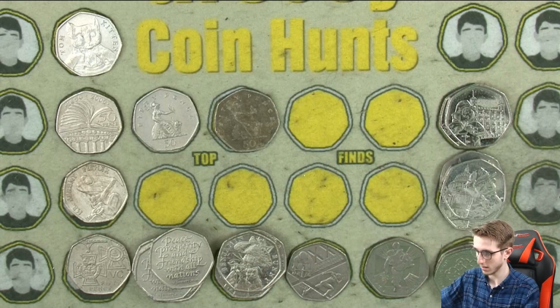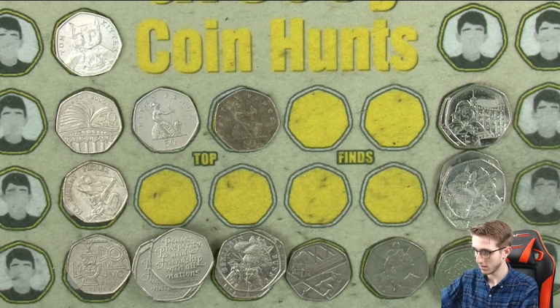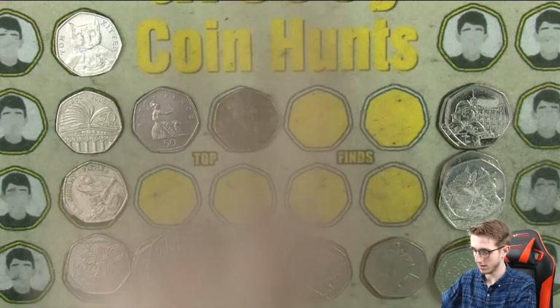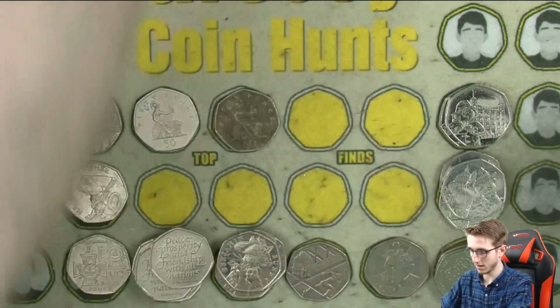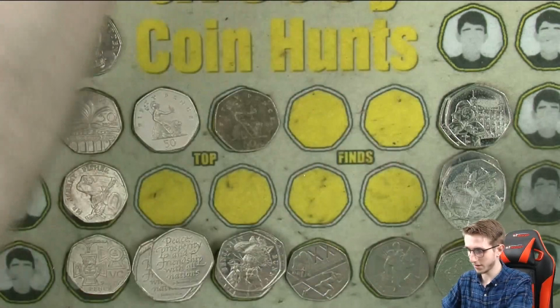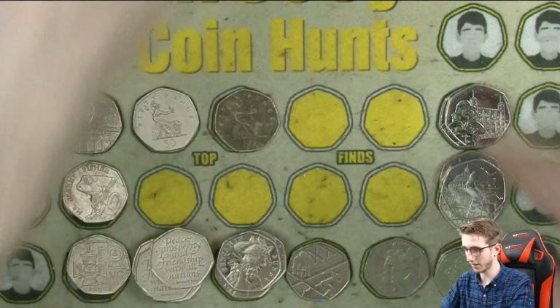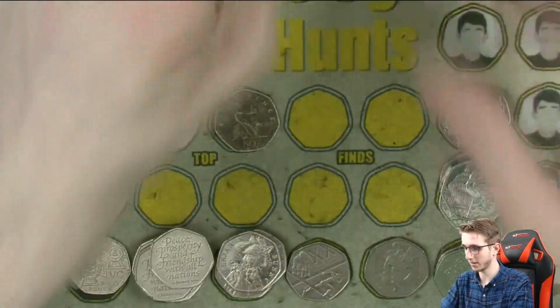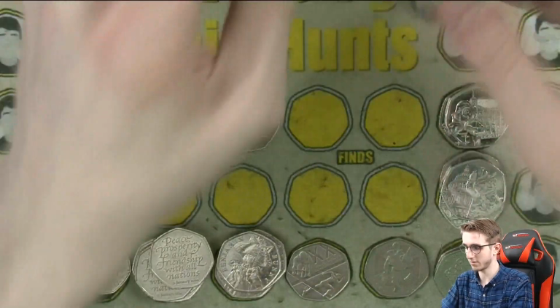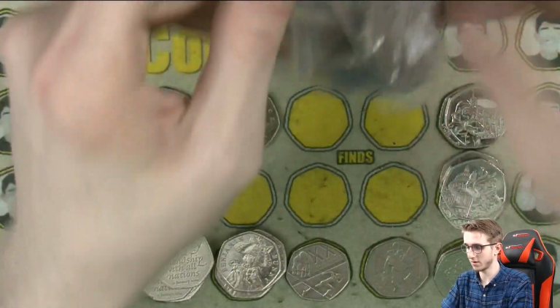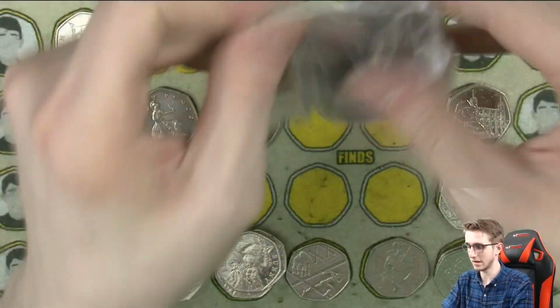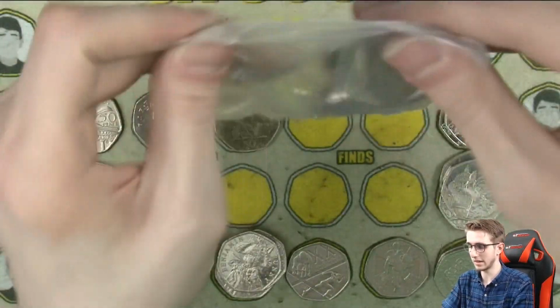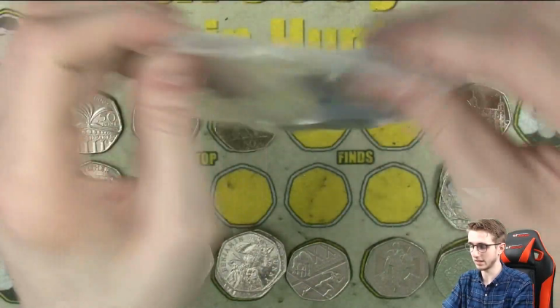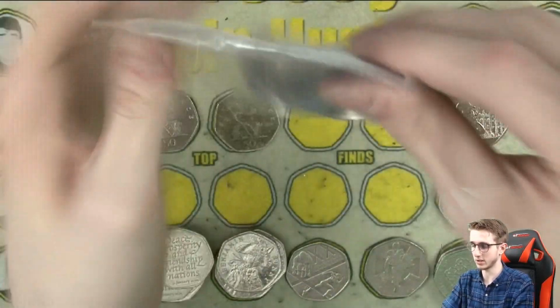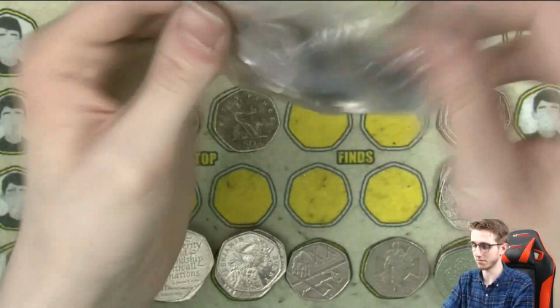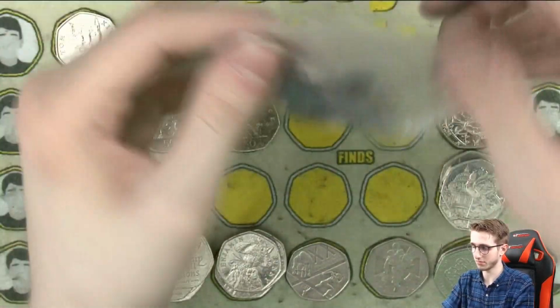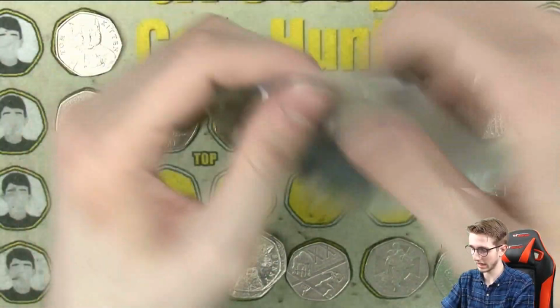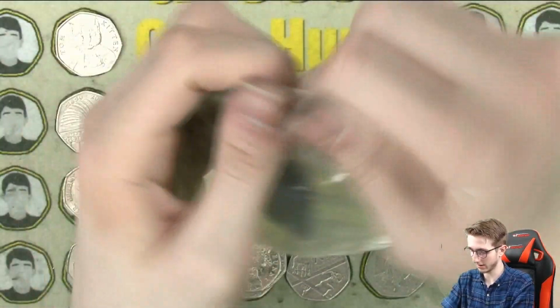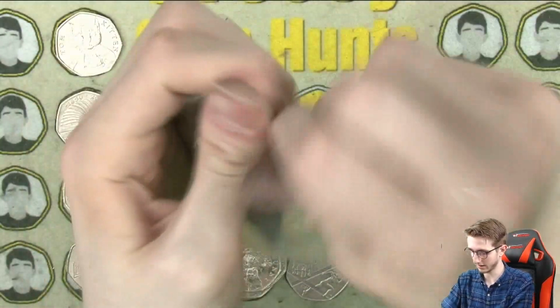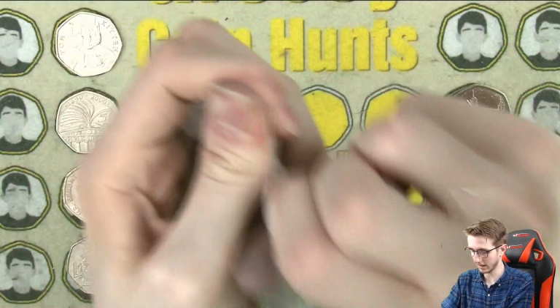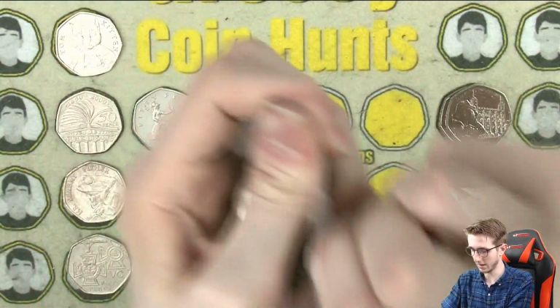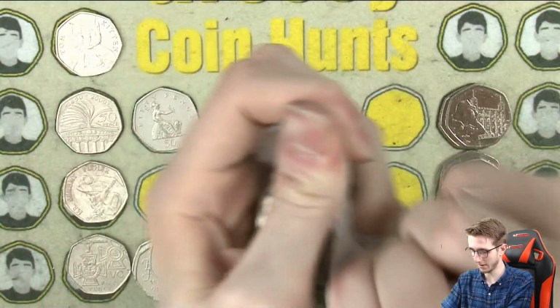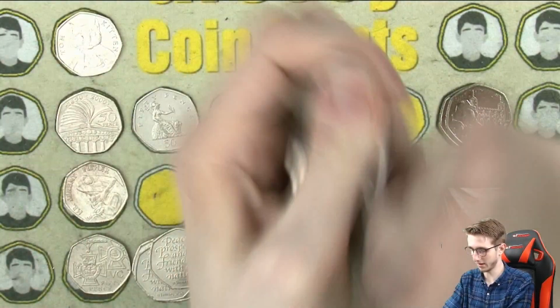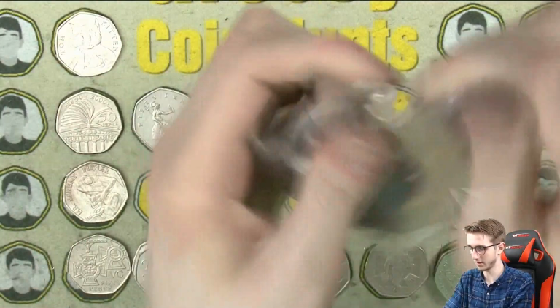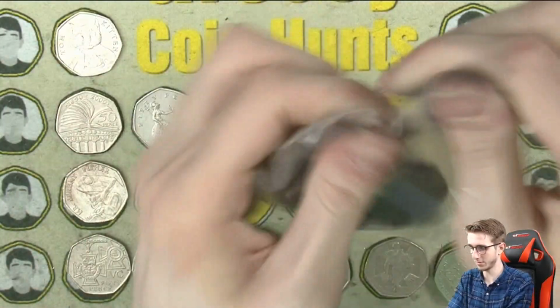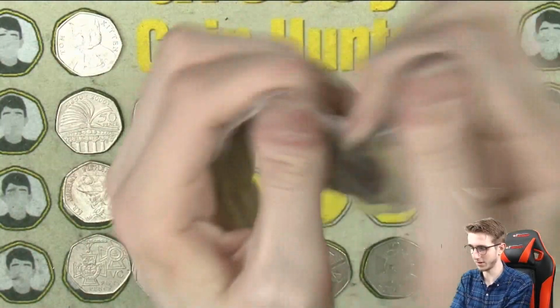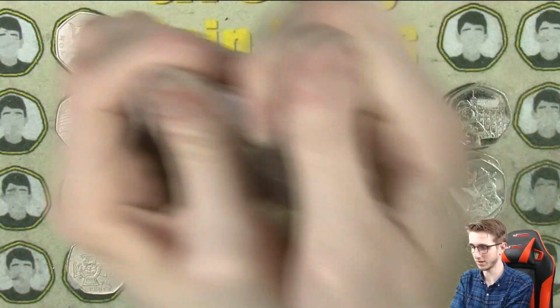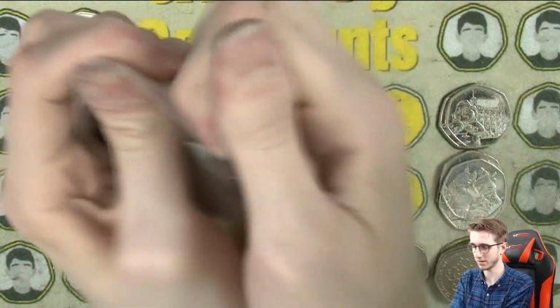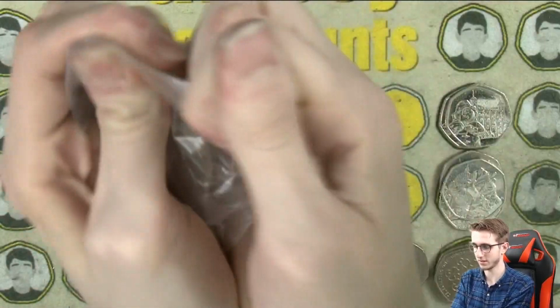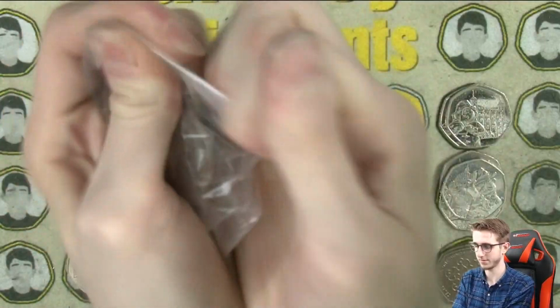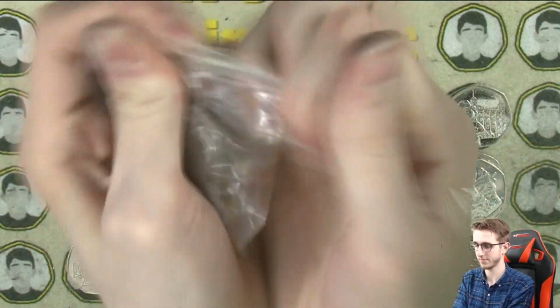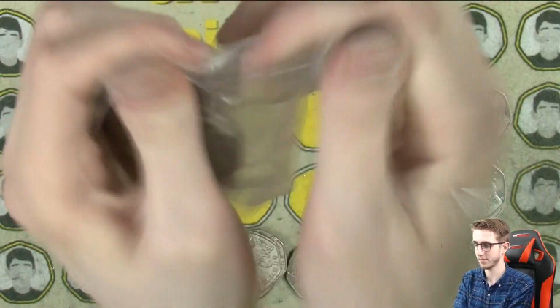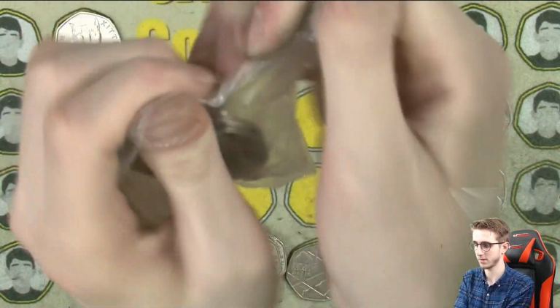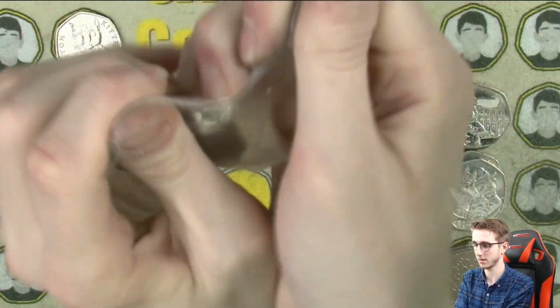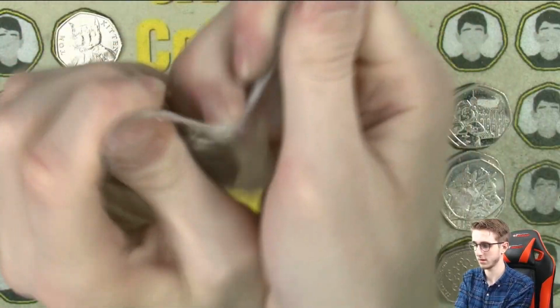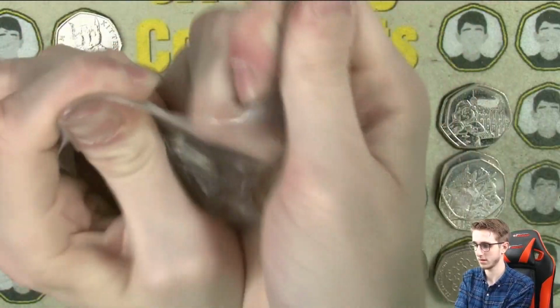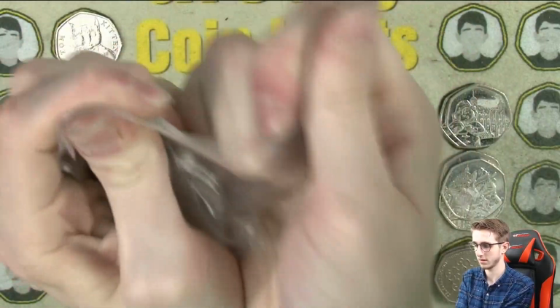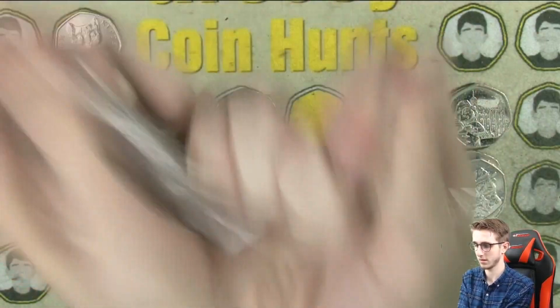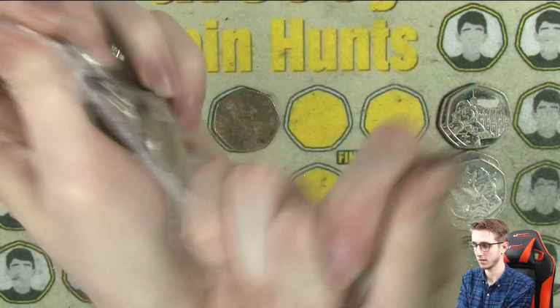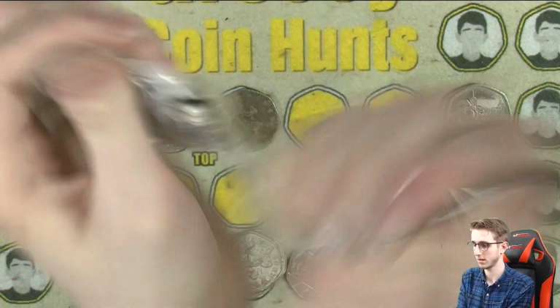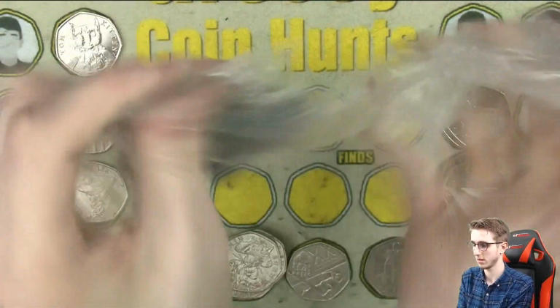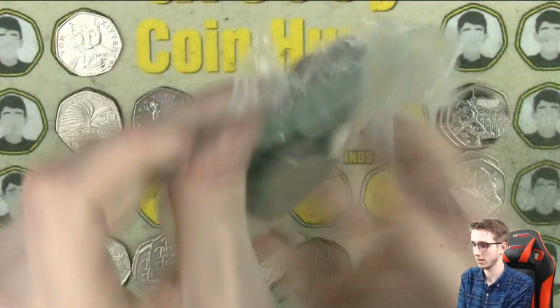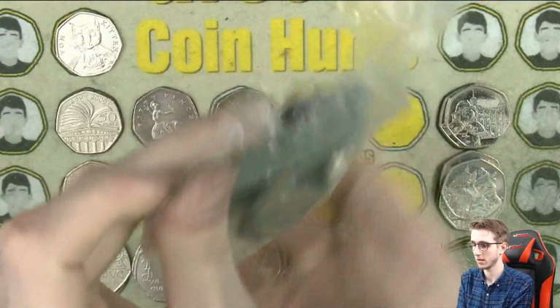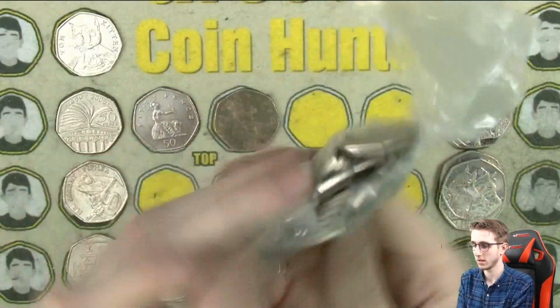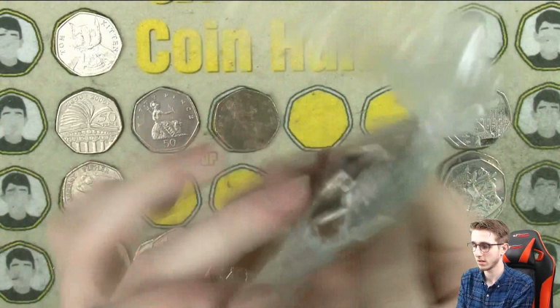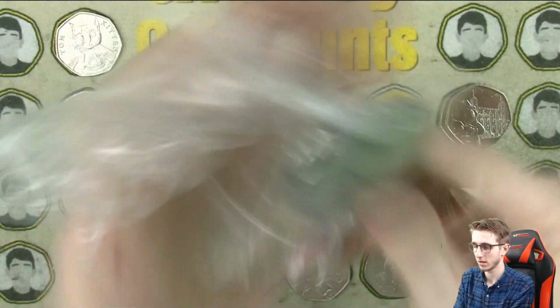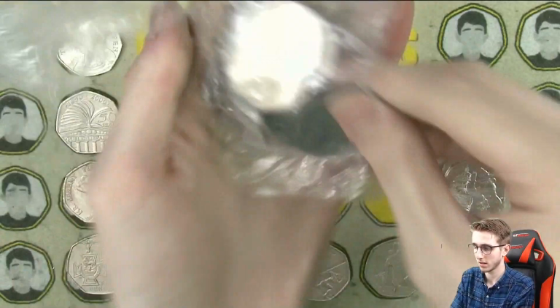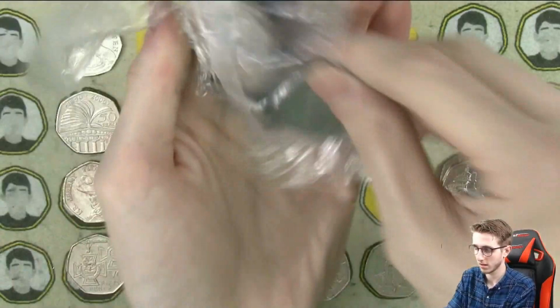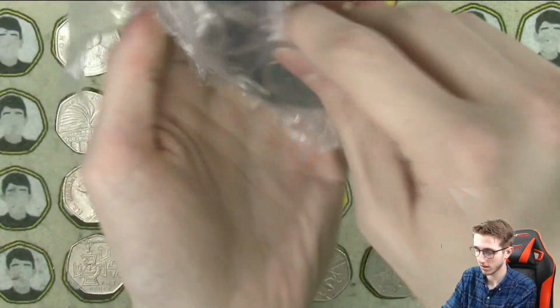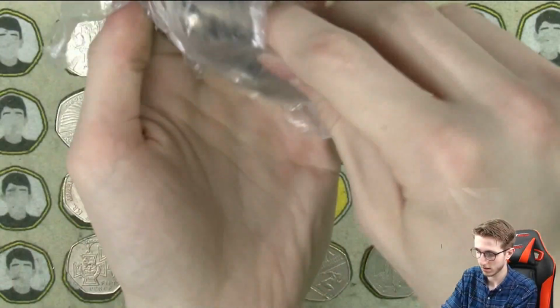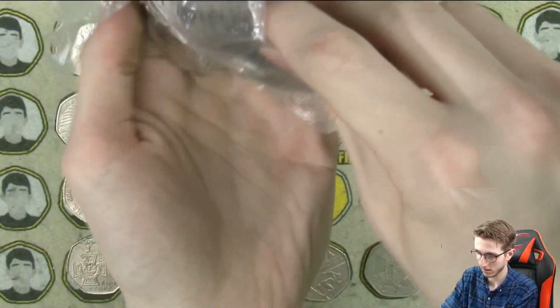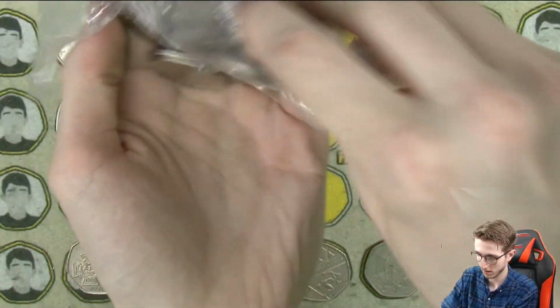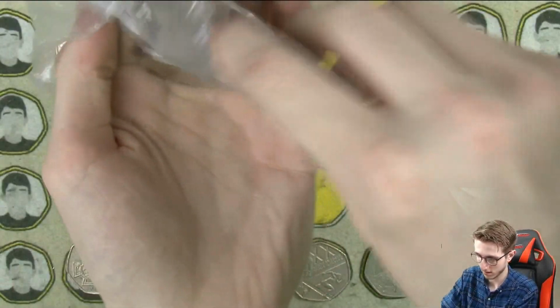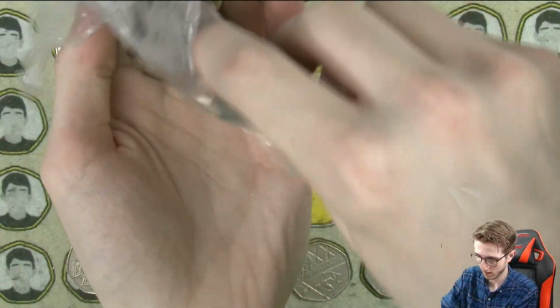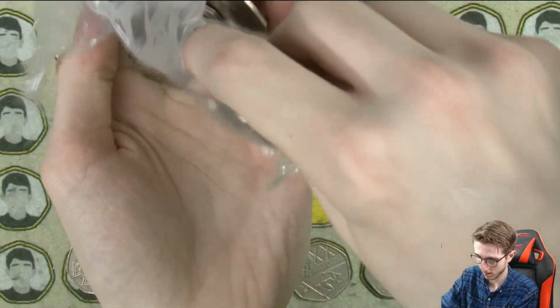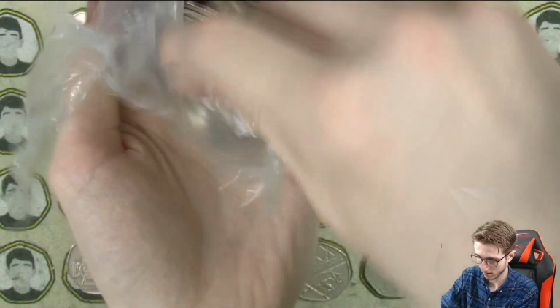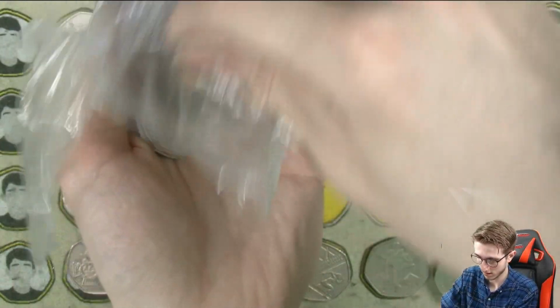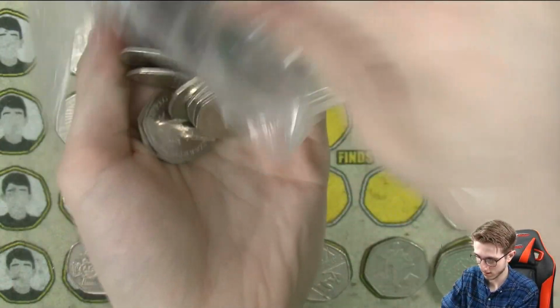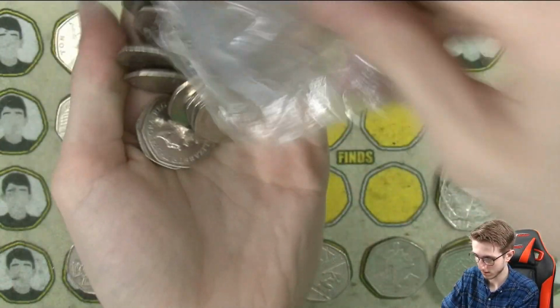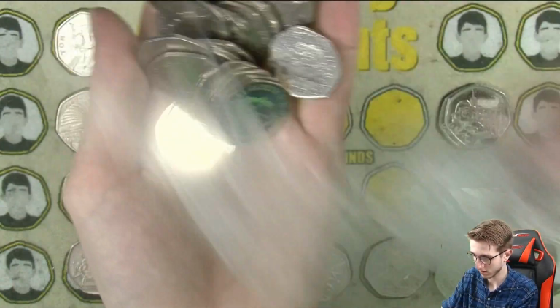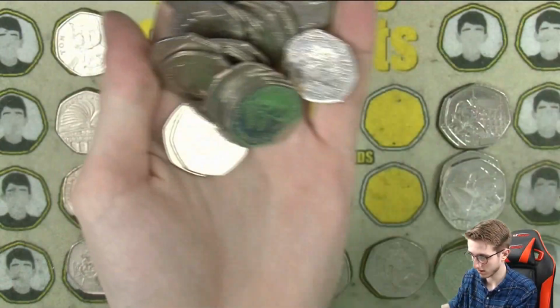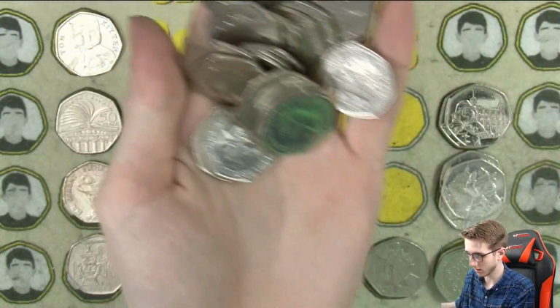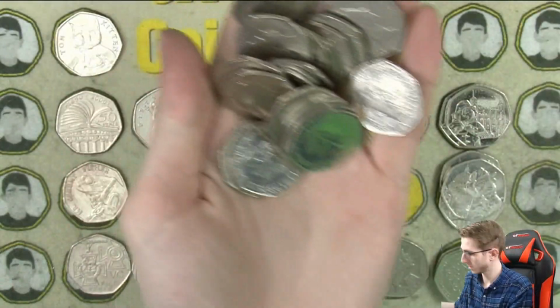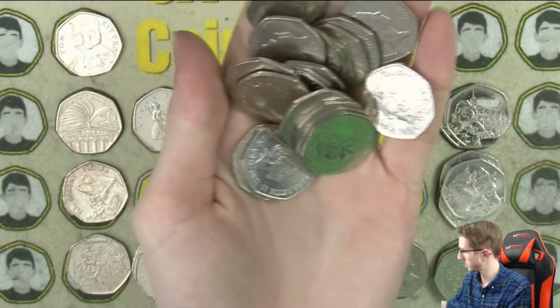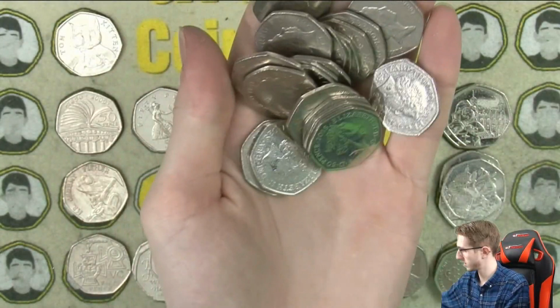Another 2010 Girl Guiding — kind of cool to find a lot of those — and Diversity from 2020 again. Another Benjamin Bunny — is it going to be a rotation error? Nope. One day we'll find another one. And Scouting 2007 — also check those with 2019s. Brexit and another Dictionary. 2017 The Tale of Peter Rabbit, very common, about 19 million of those or something. And Paddington at the Tower of London. Still got a fair few bags left.